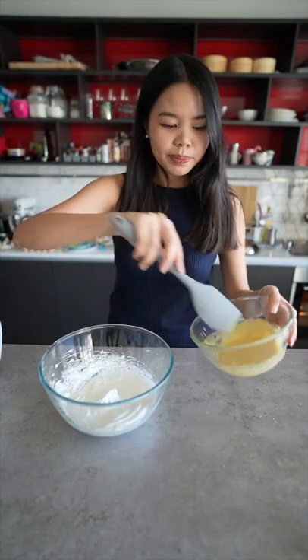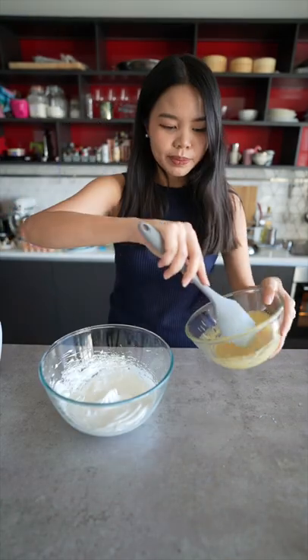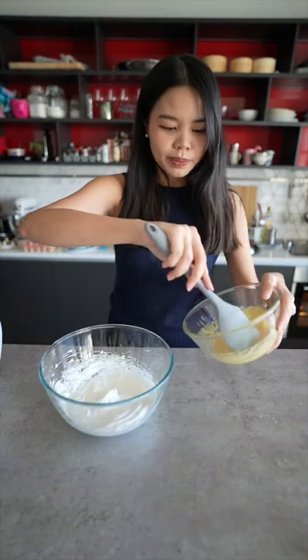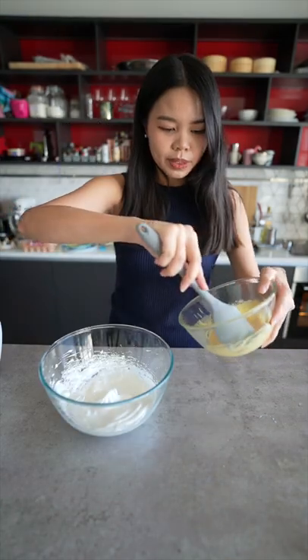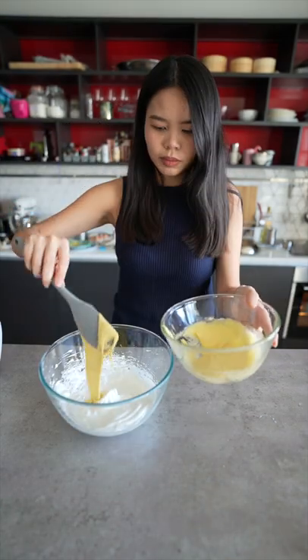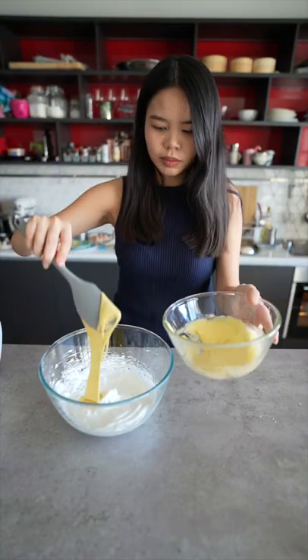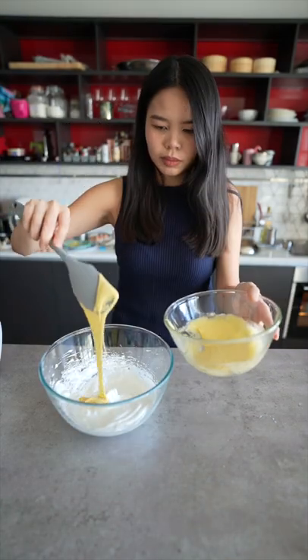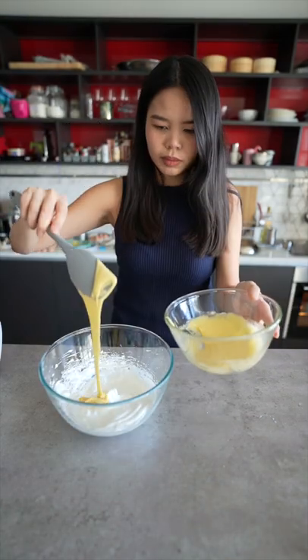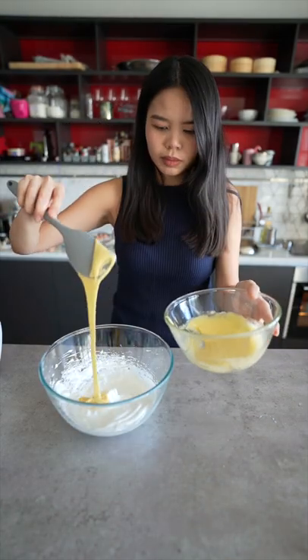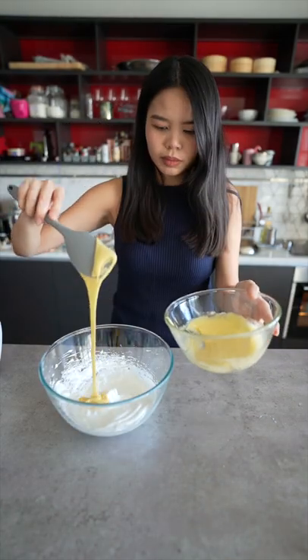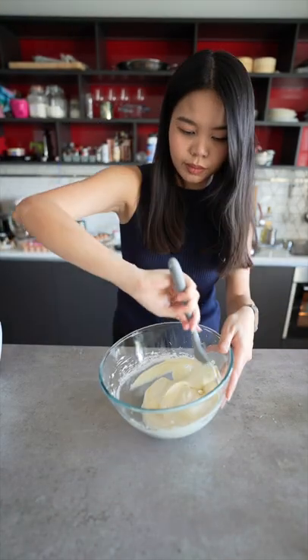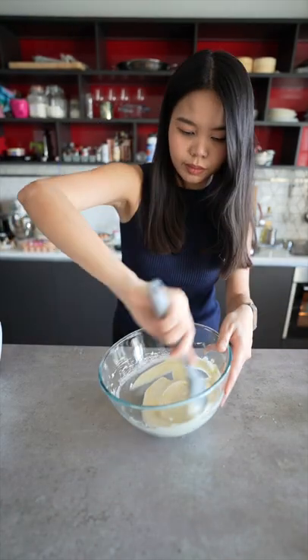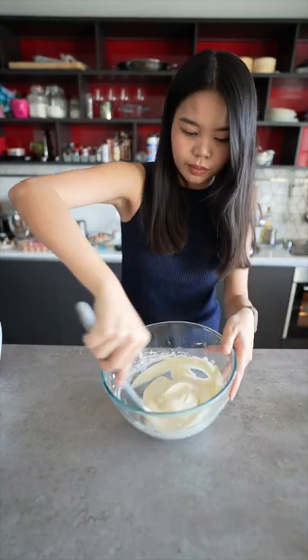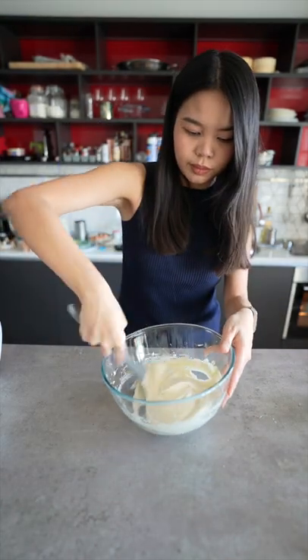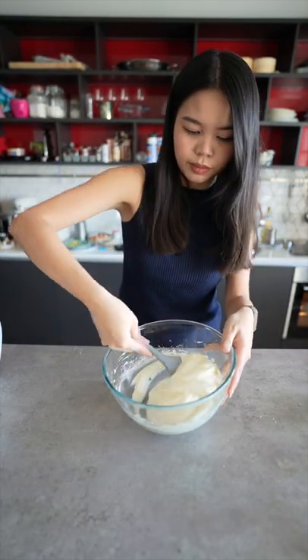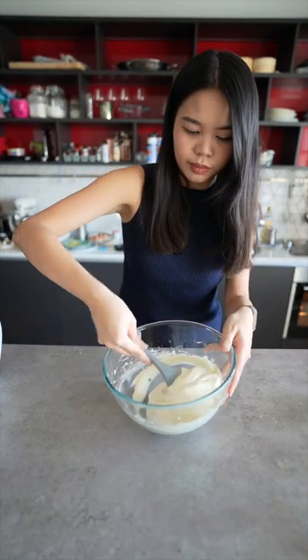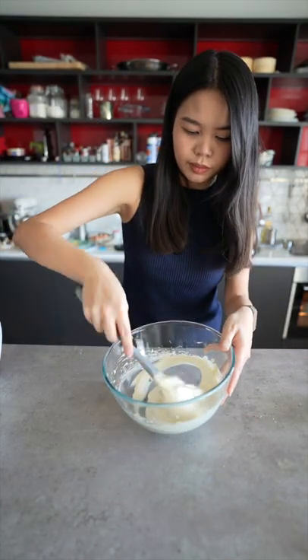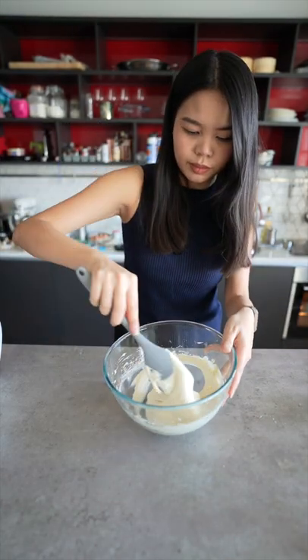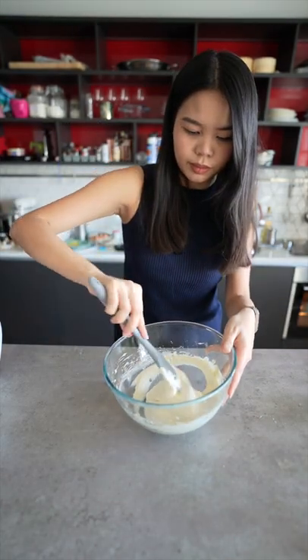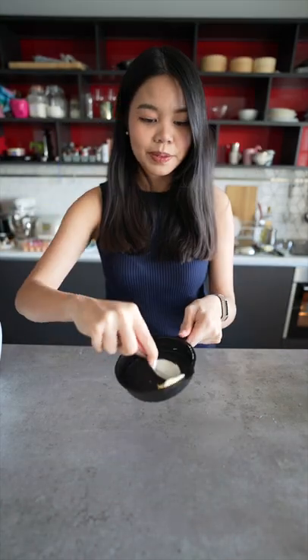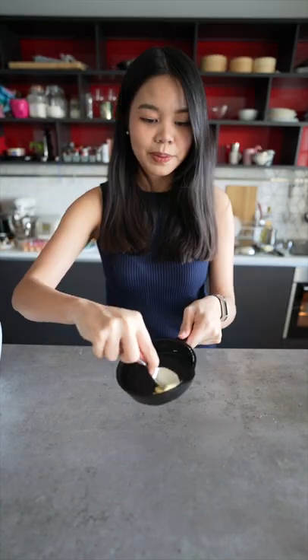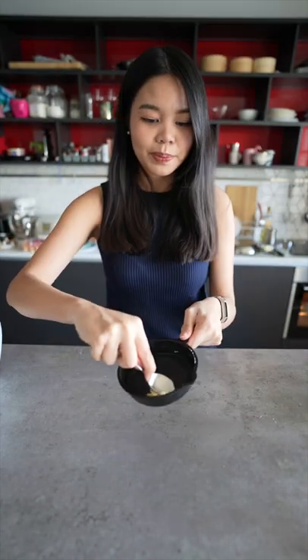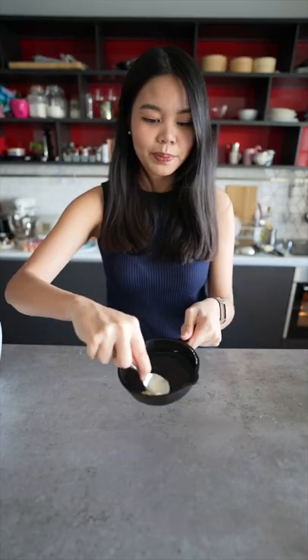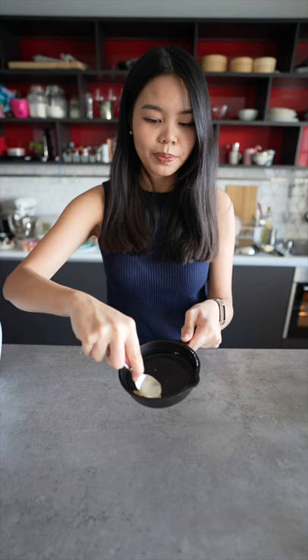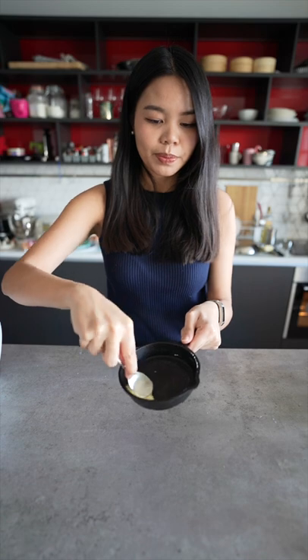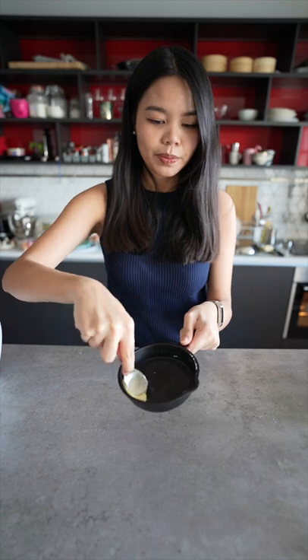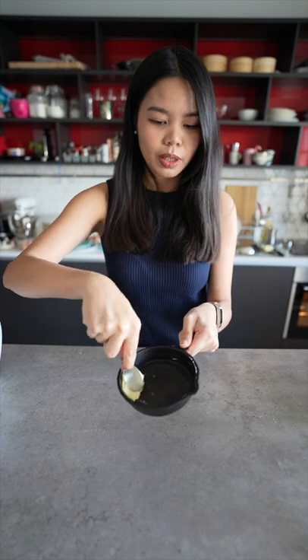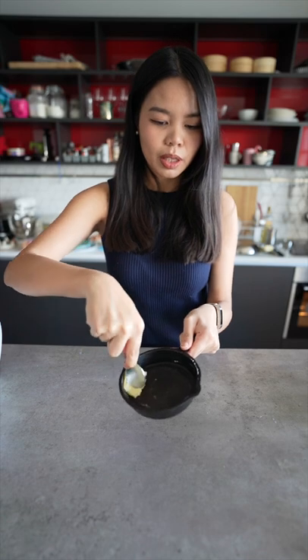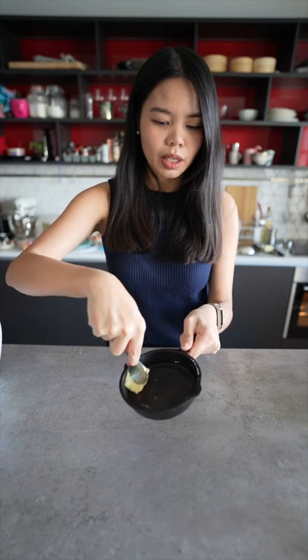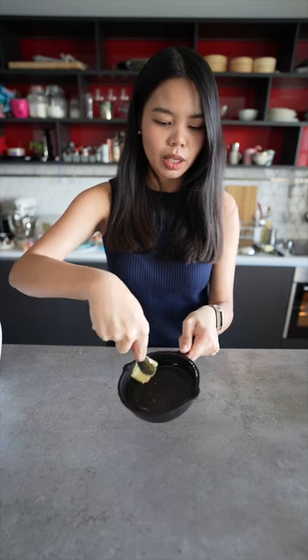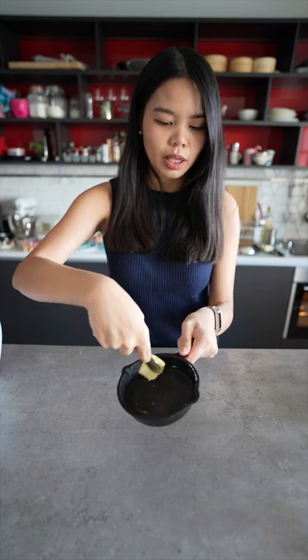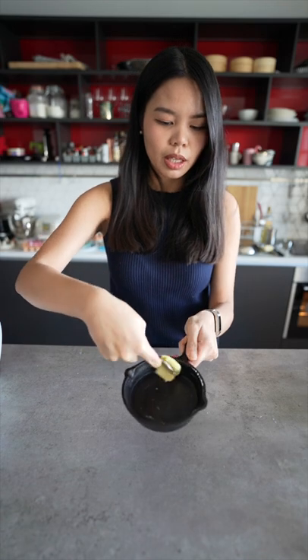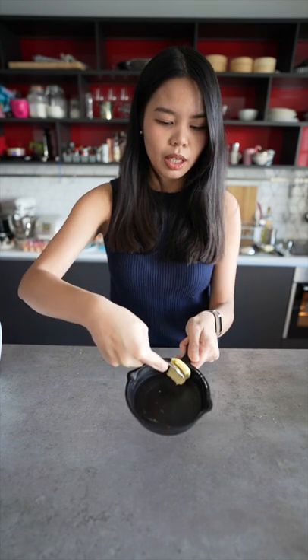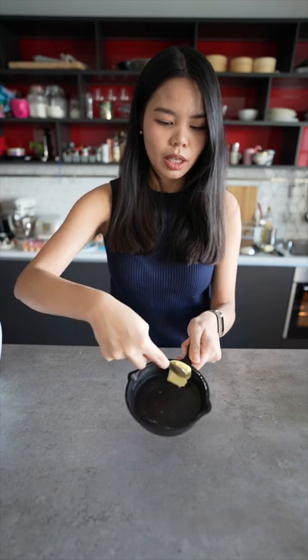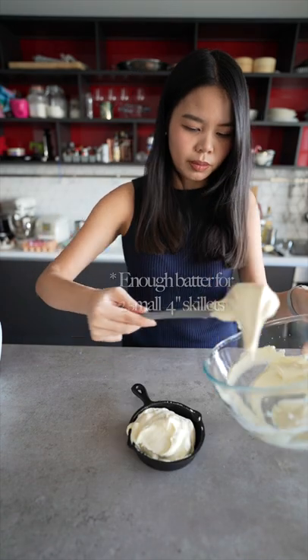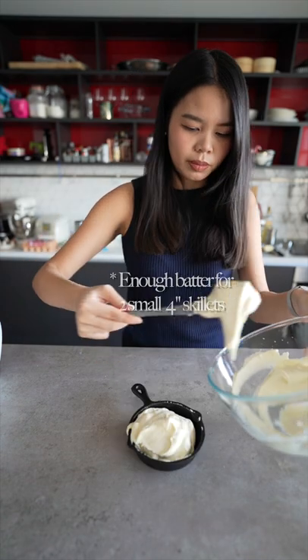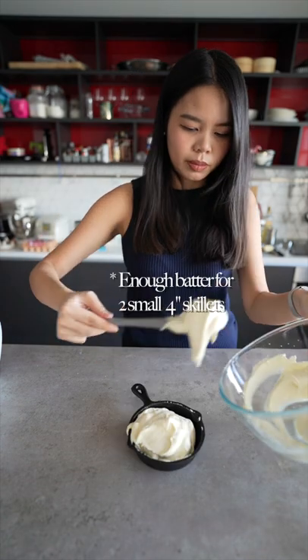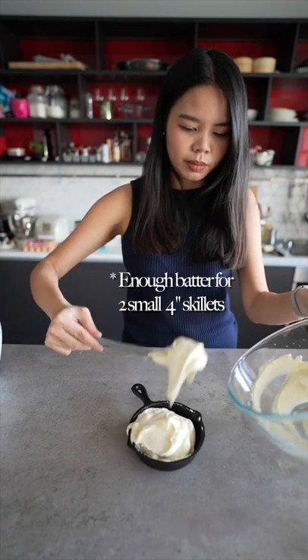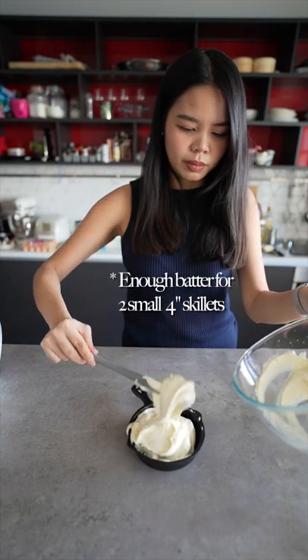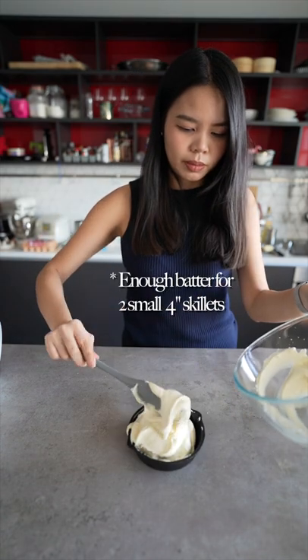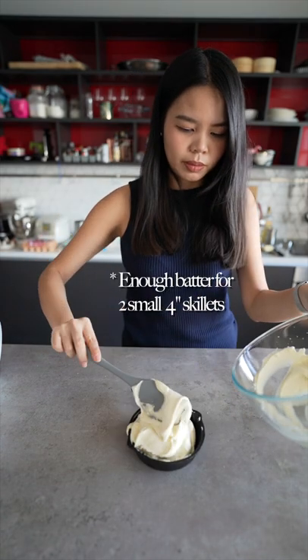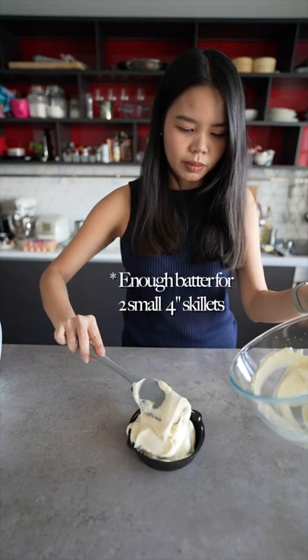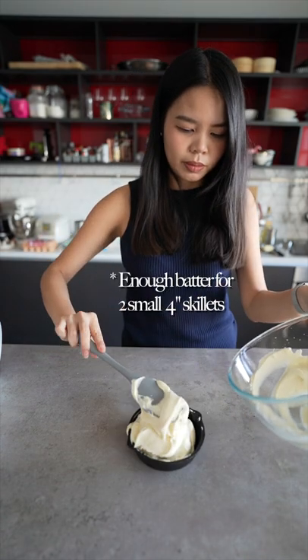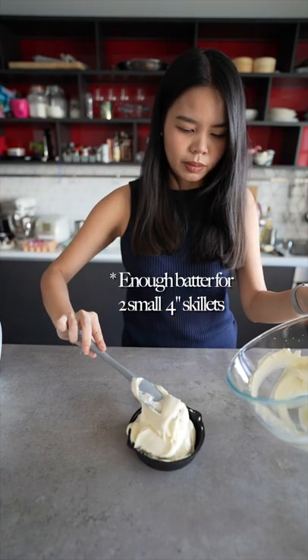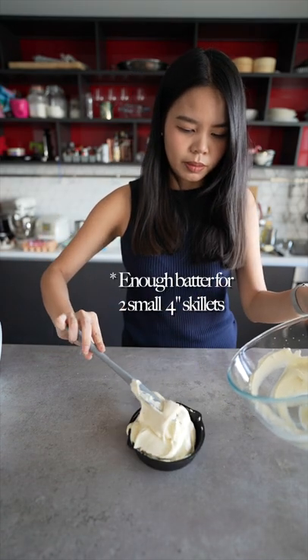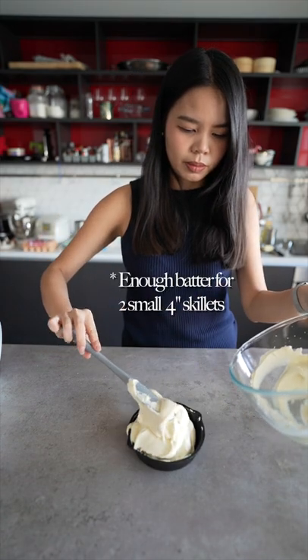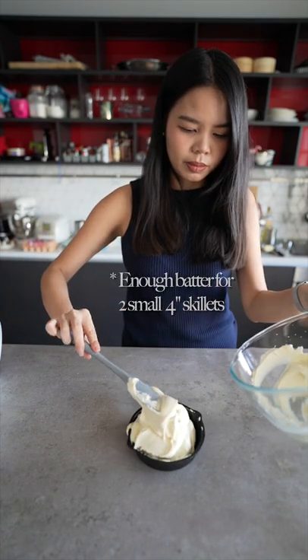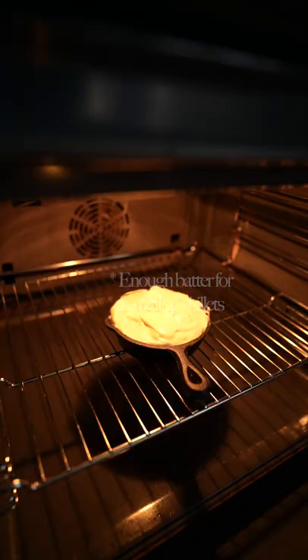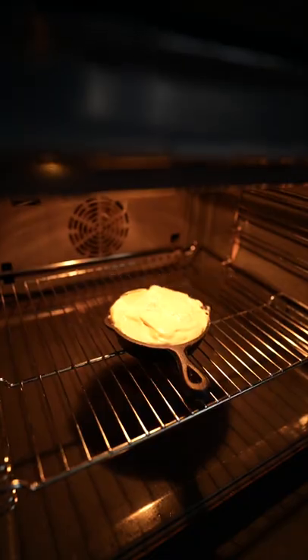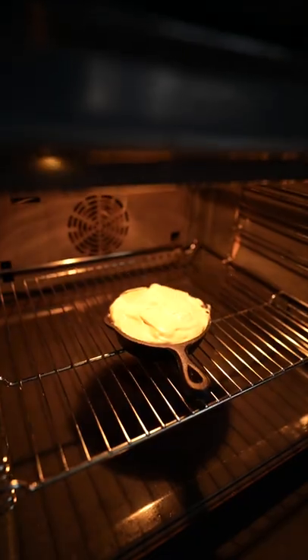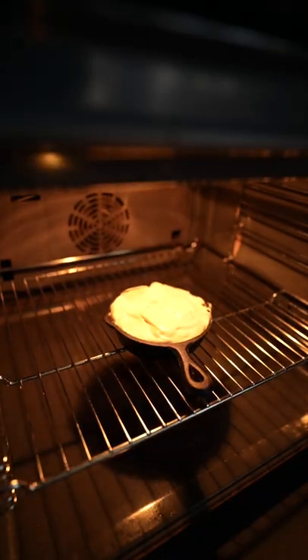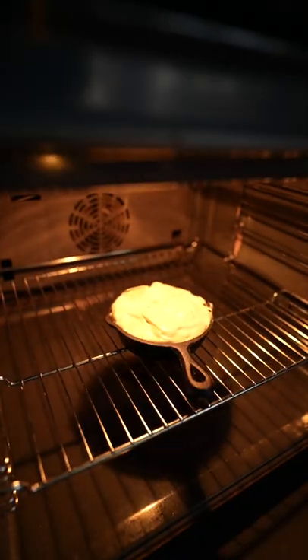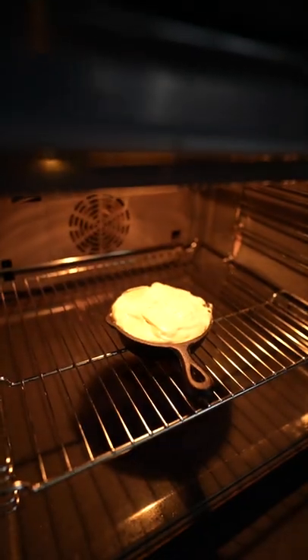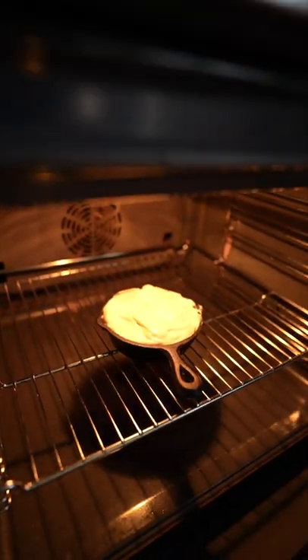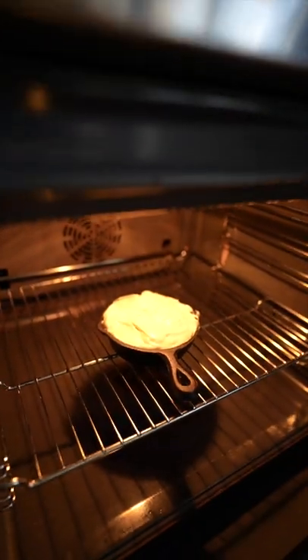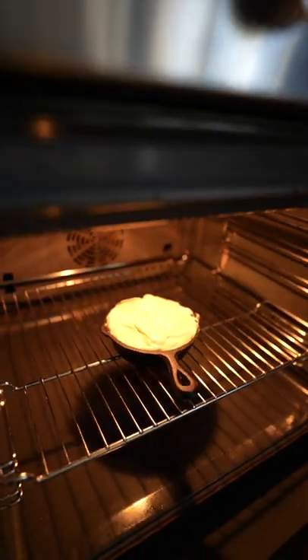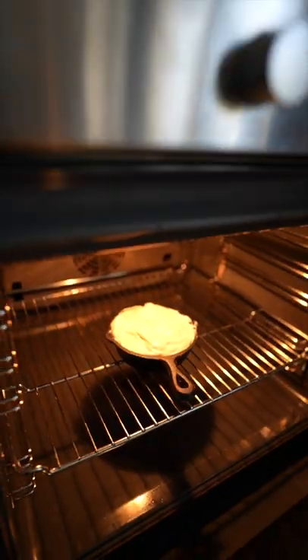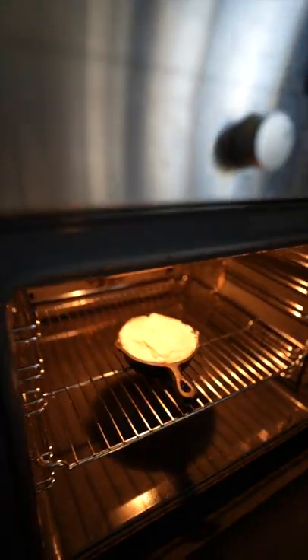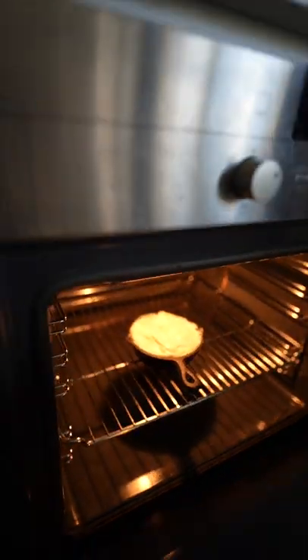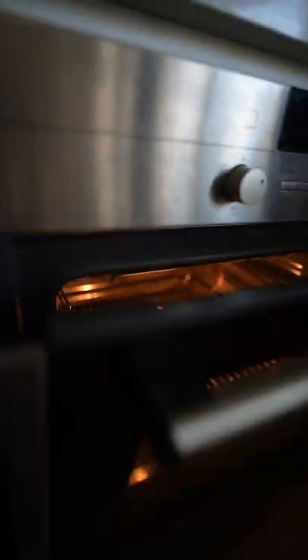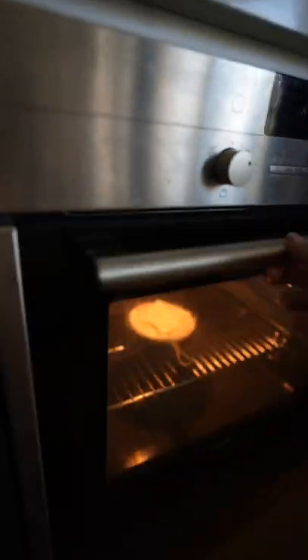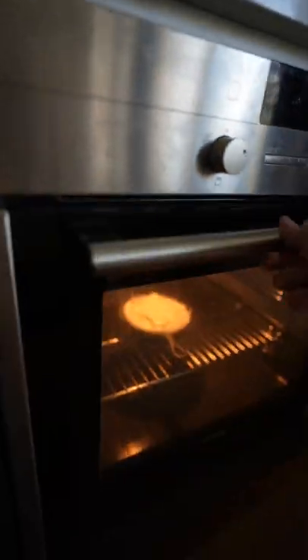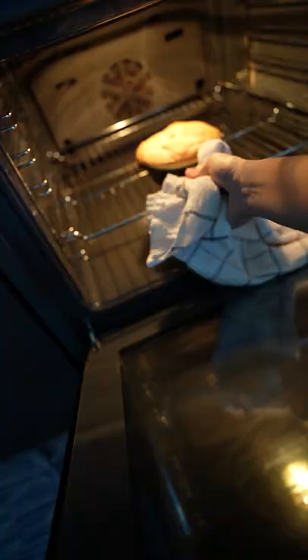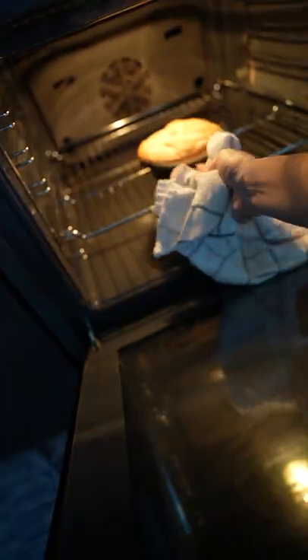Fold the batter together, grease the skillet with some butter, then bake for five minutes at 180 degrees.